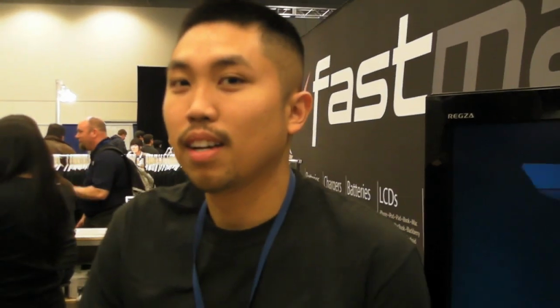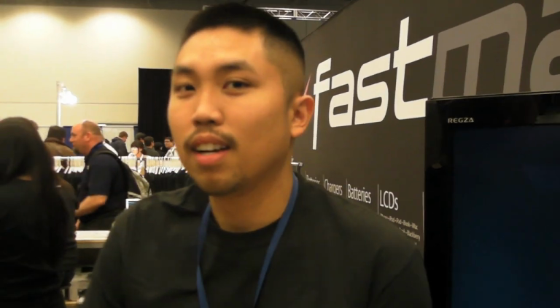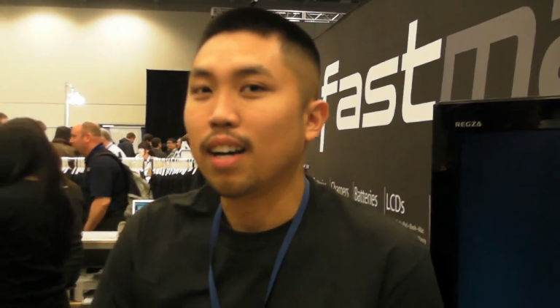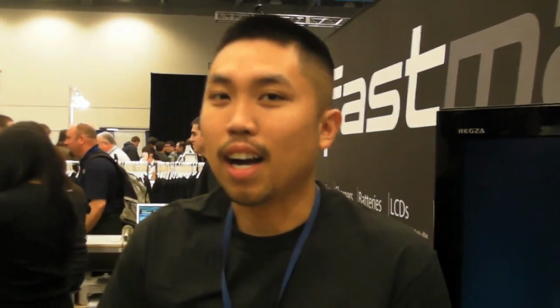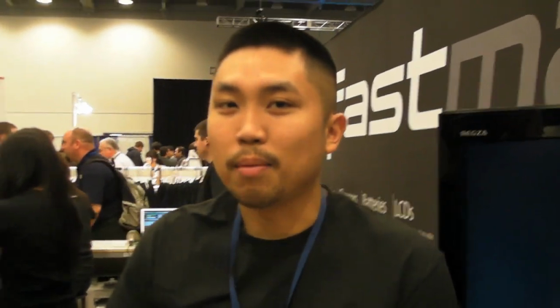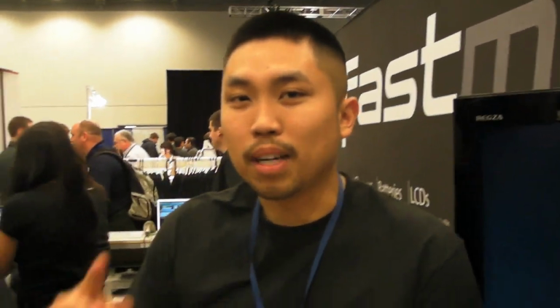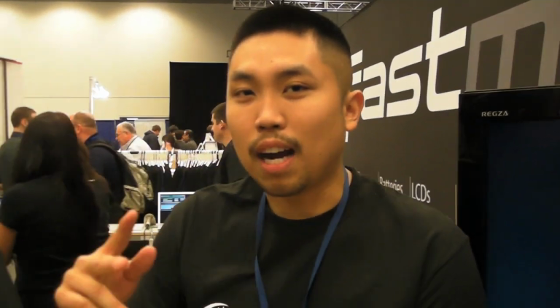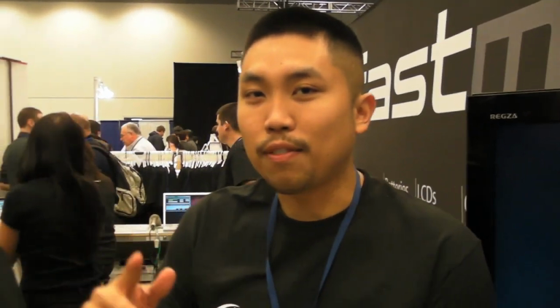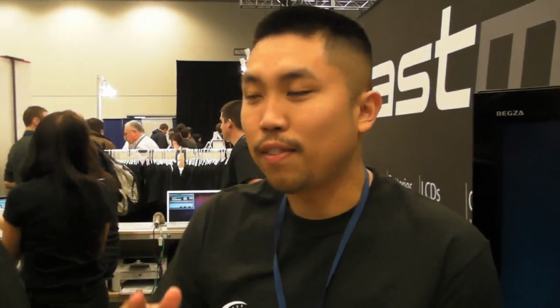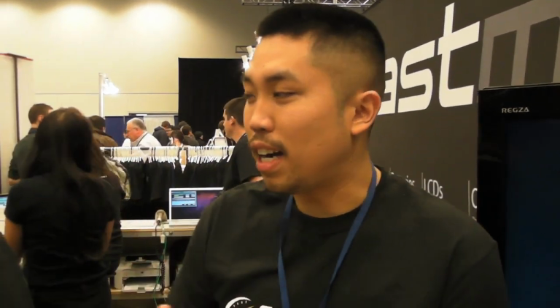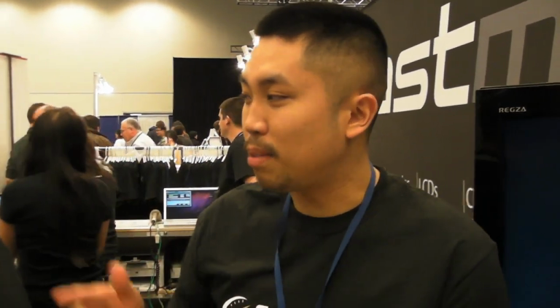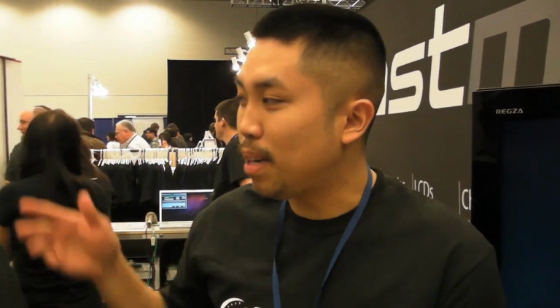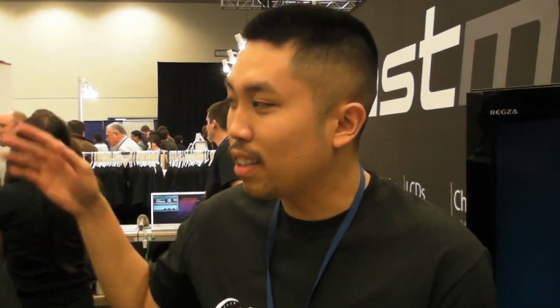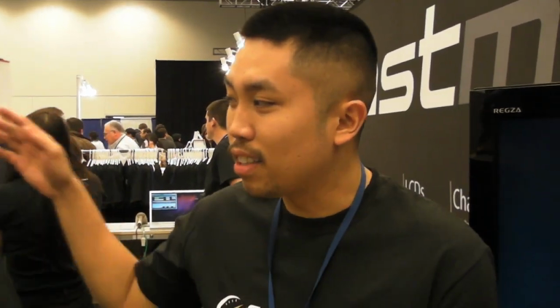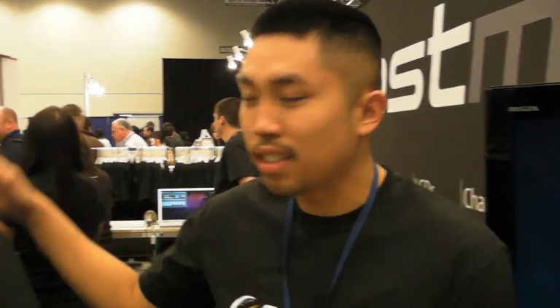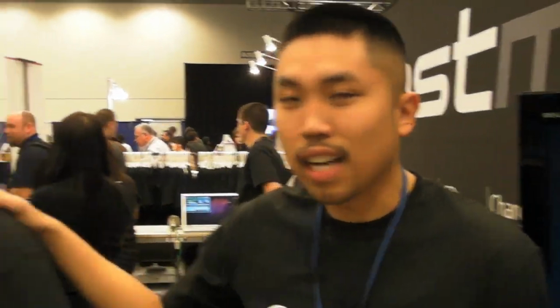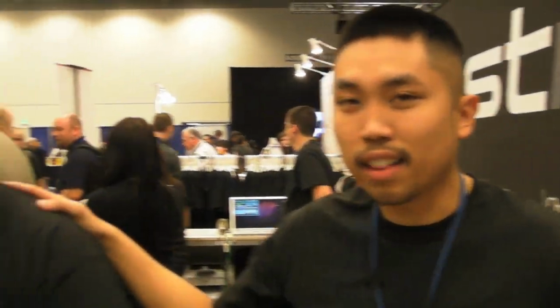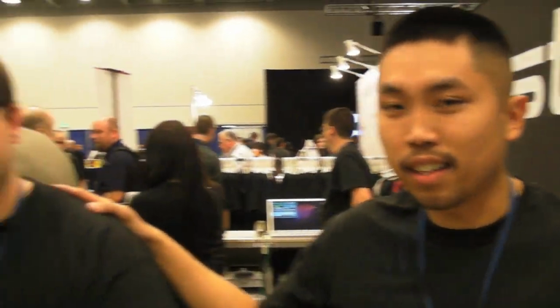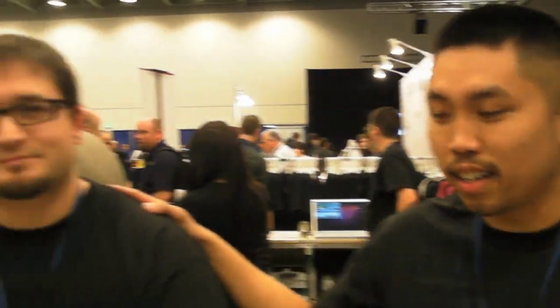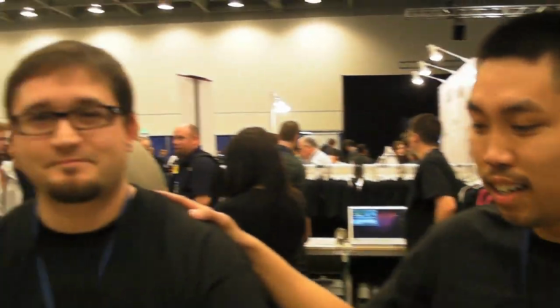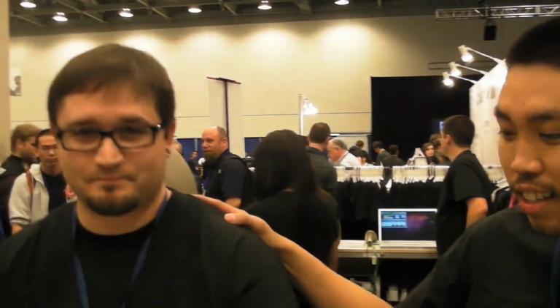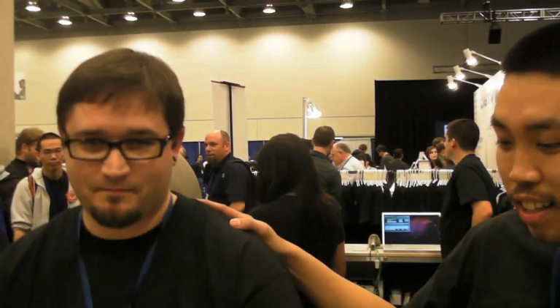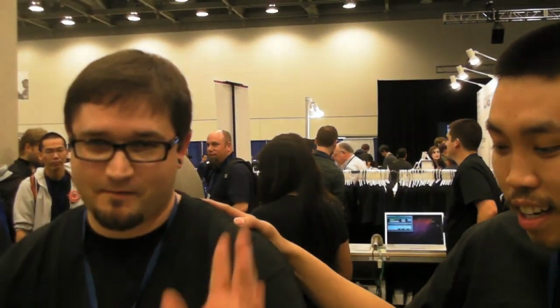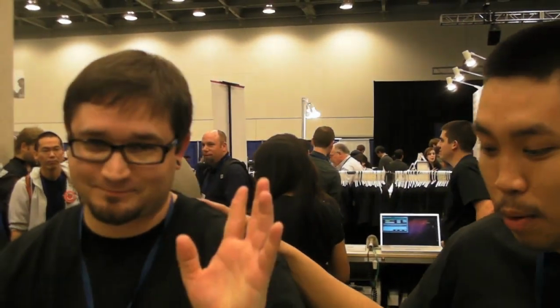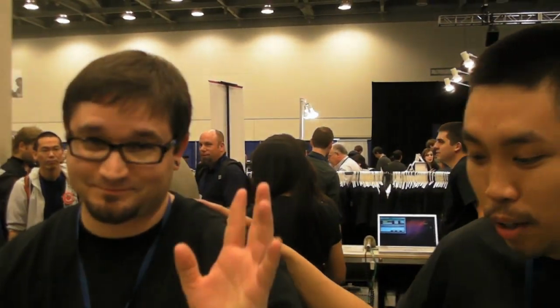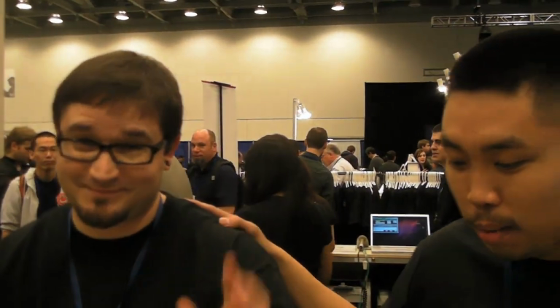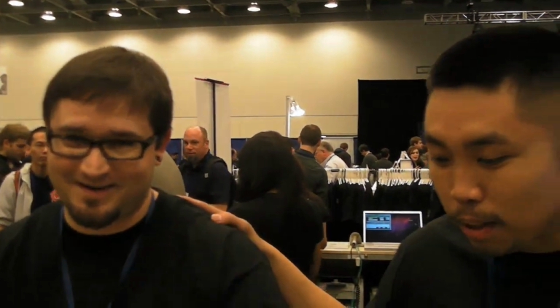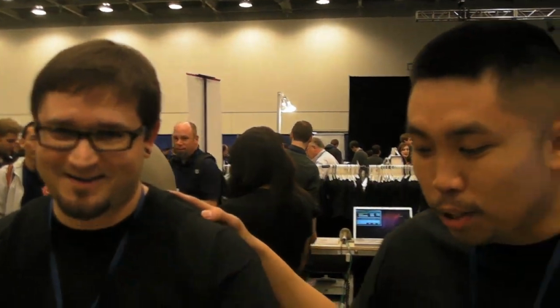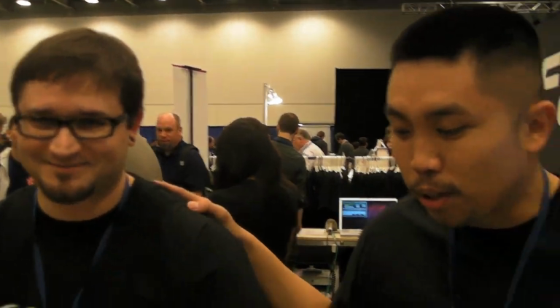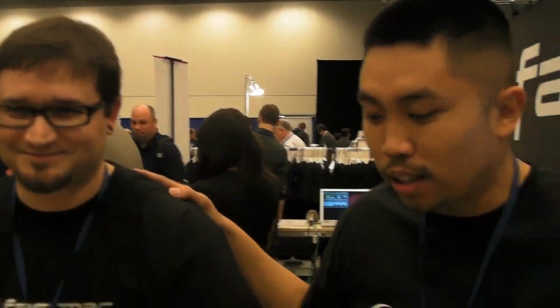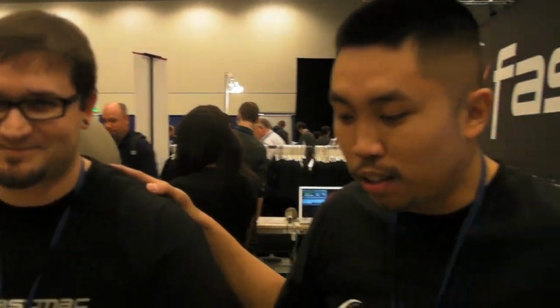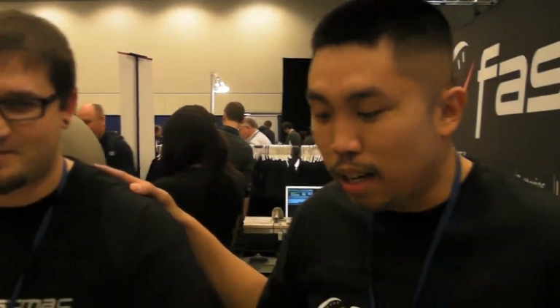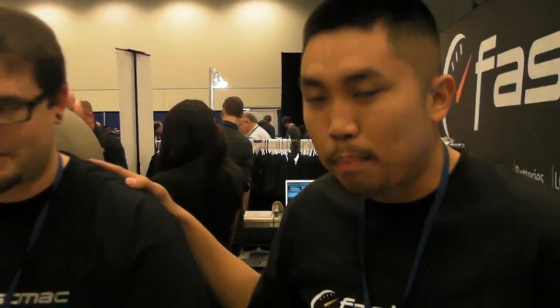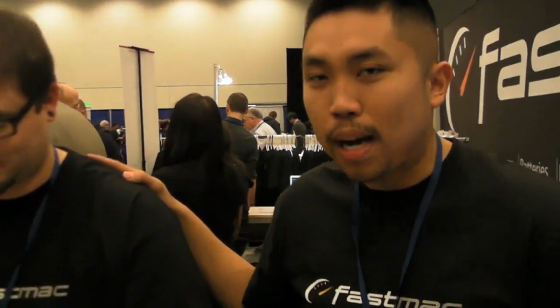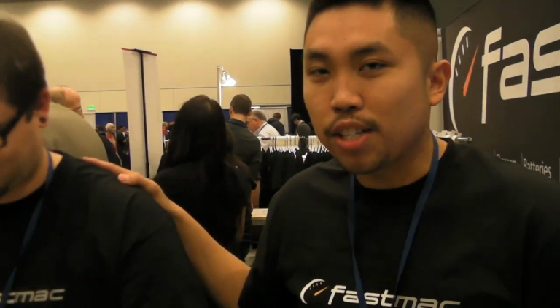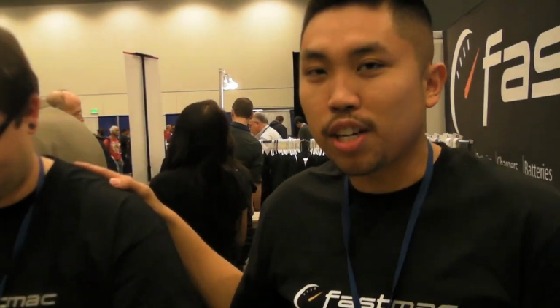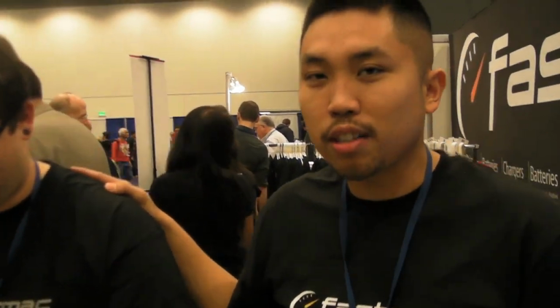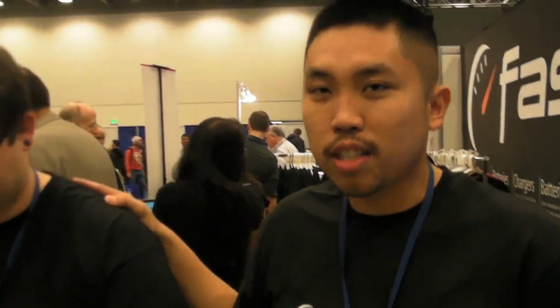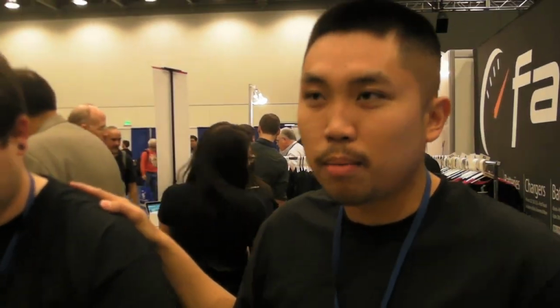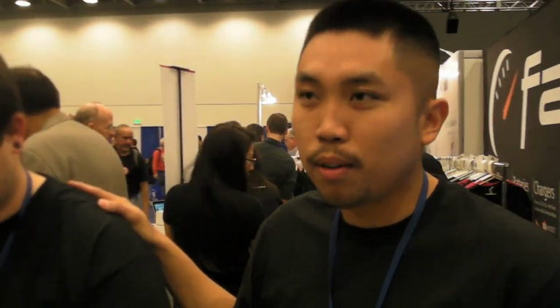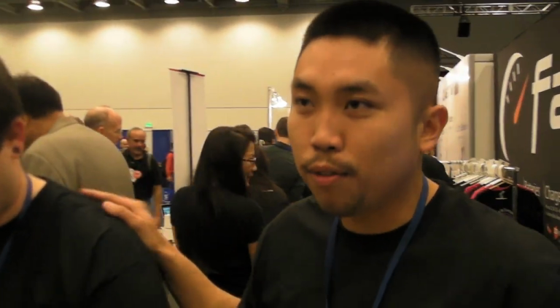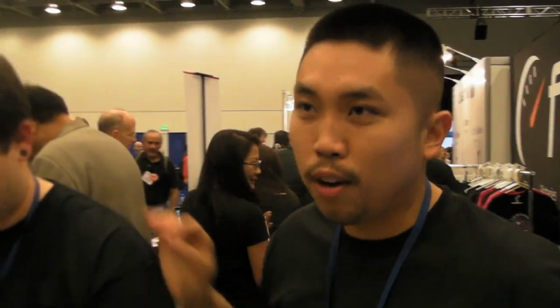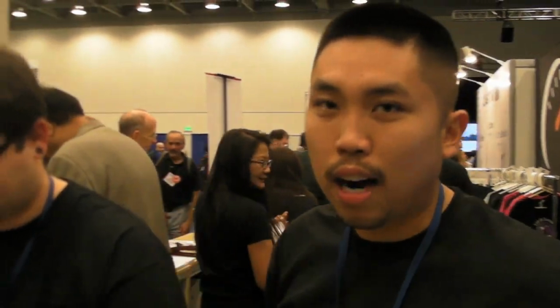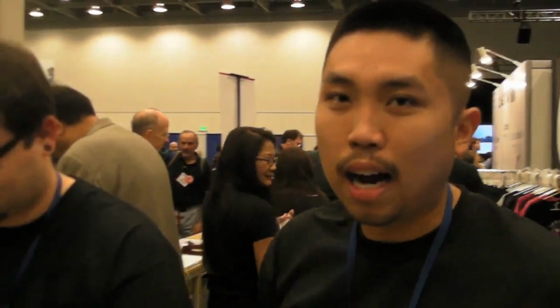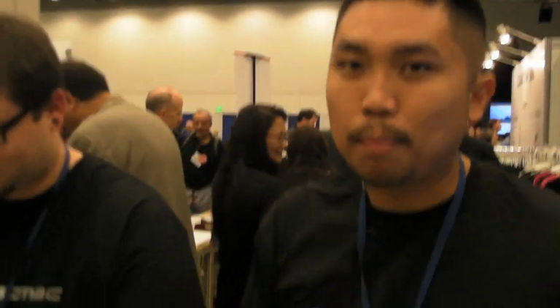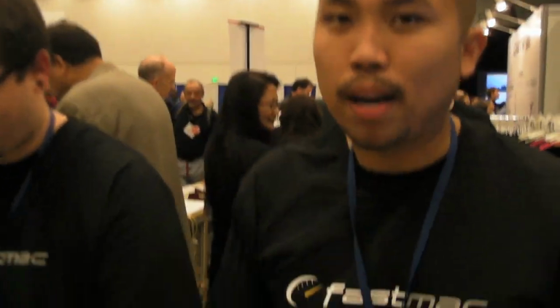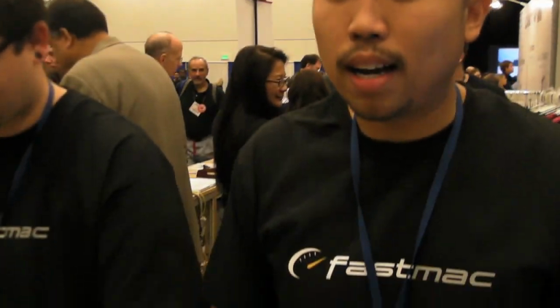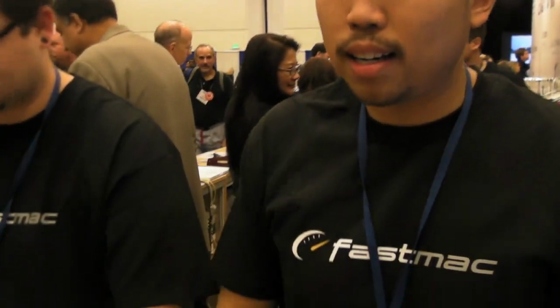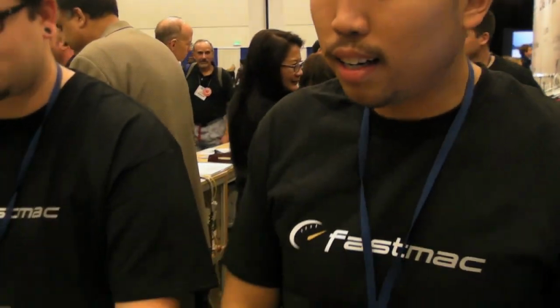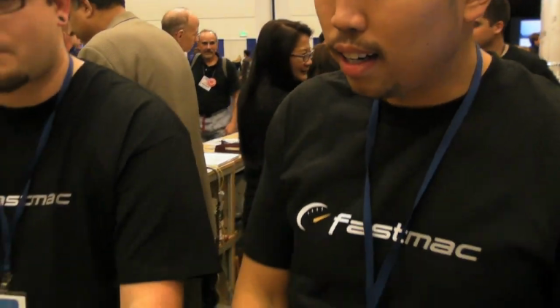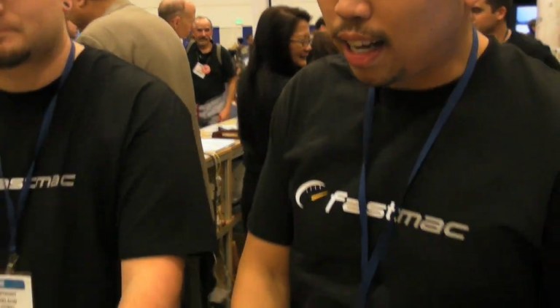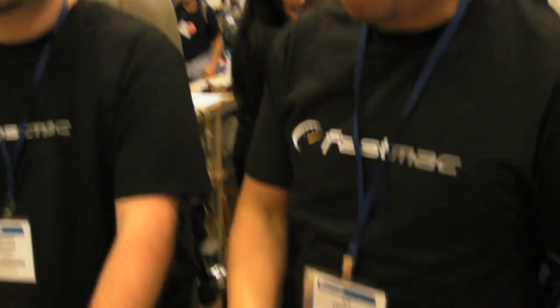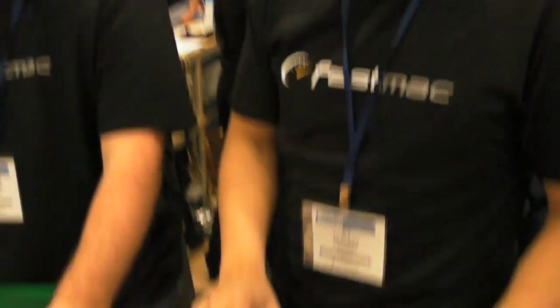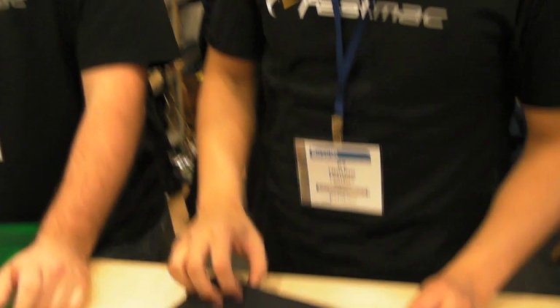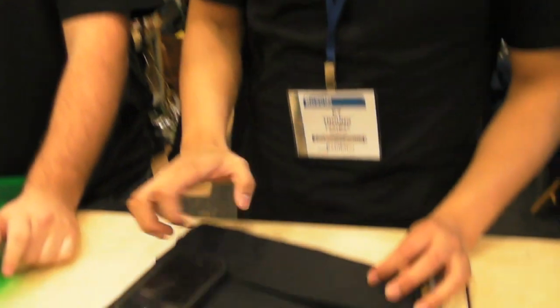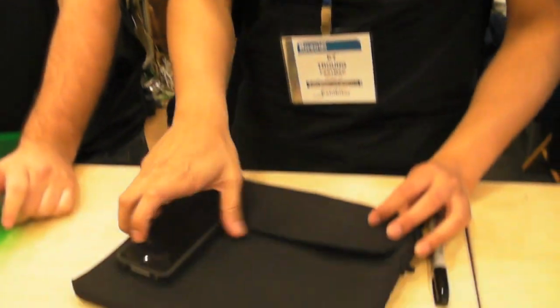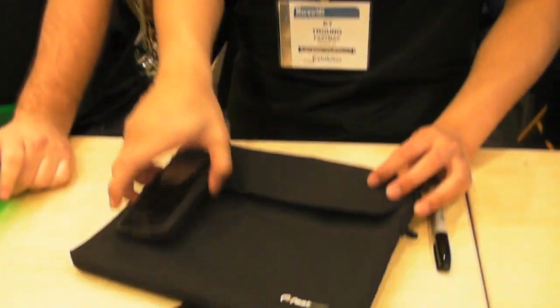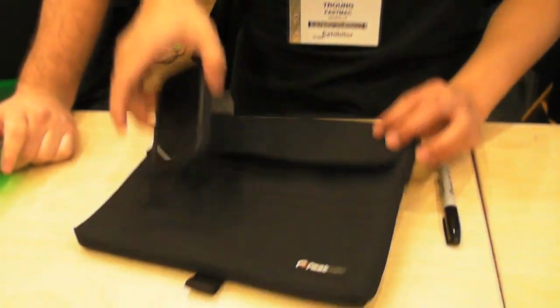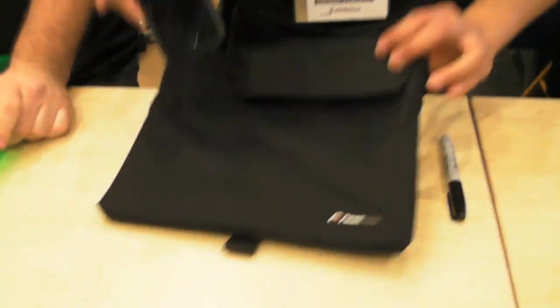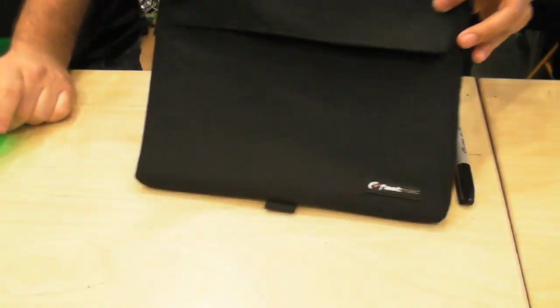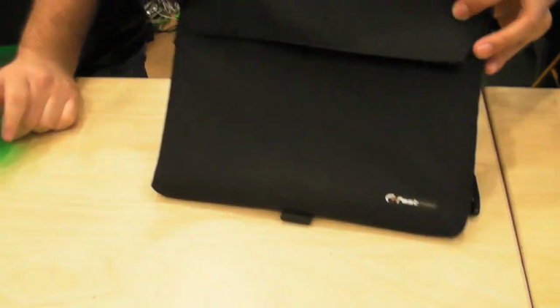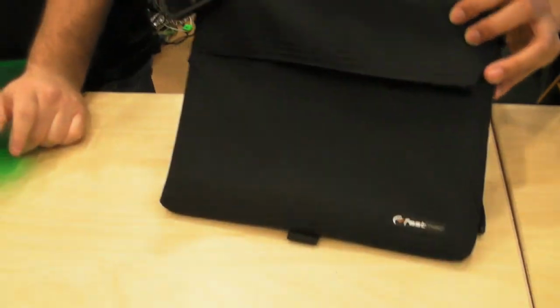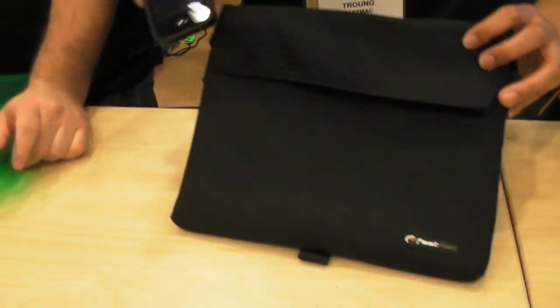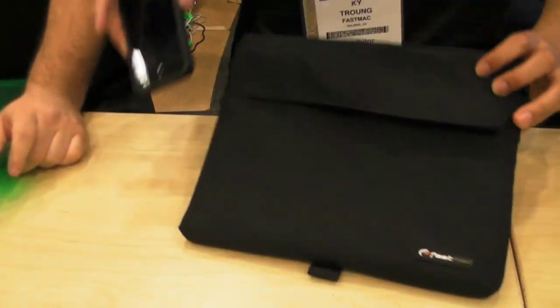Hi, I'm Kai from Fast Mac, this is Anthony, and we're going to be doing a little impact gel demo for our iPad, laptop, and iPhone cases today.